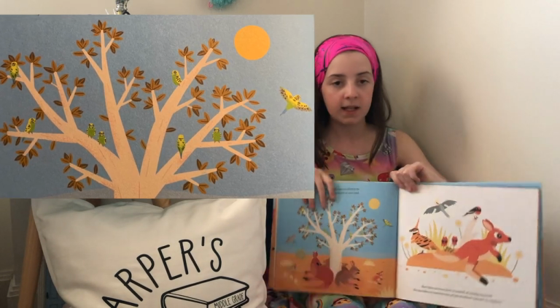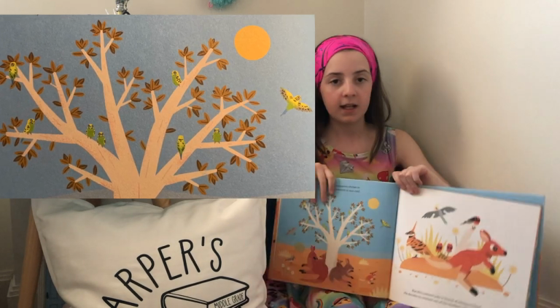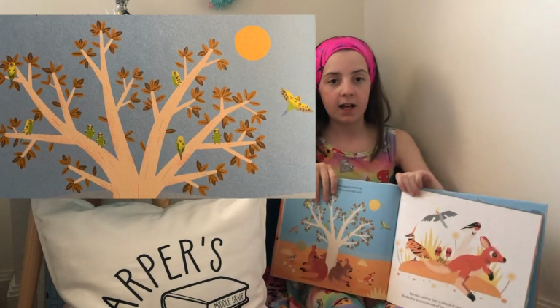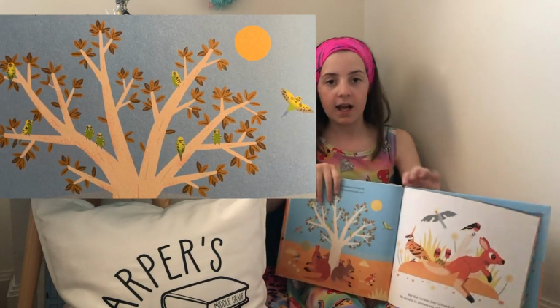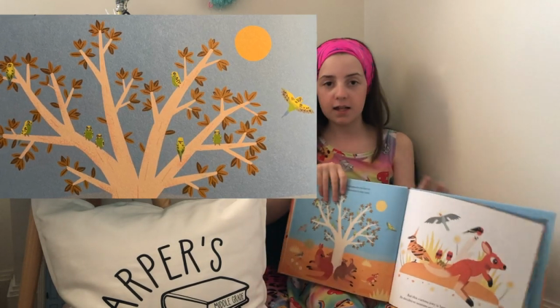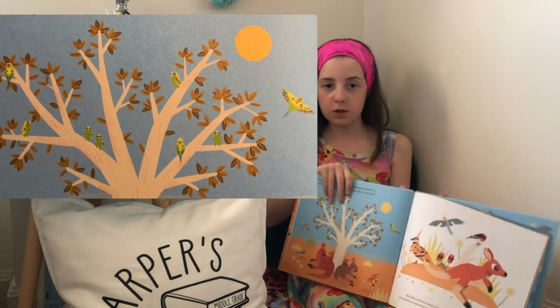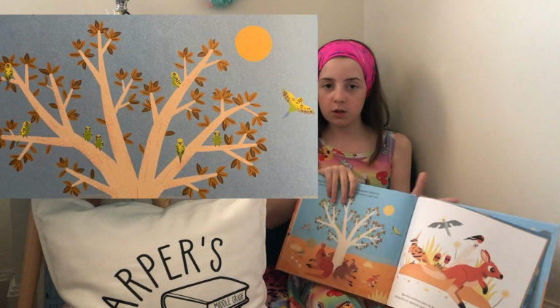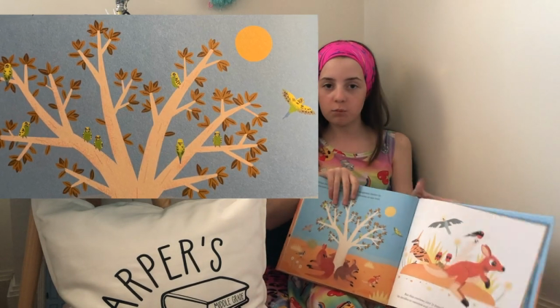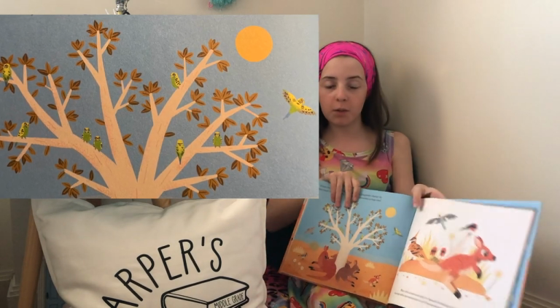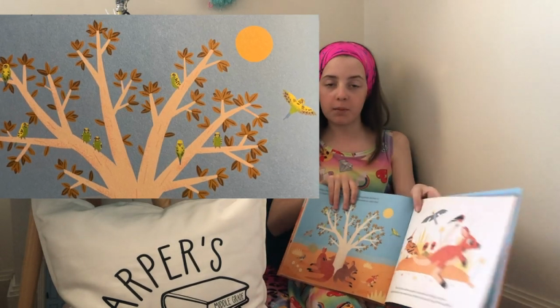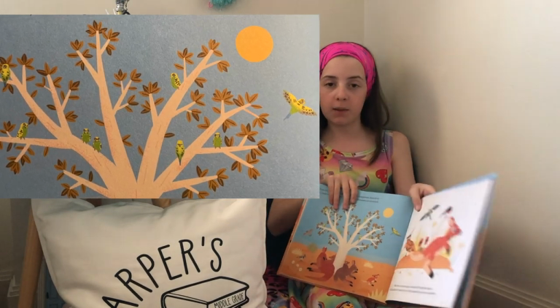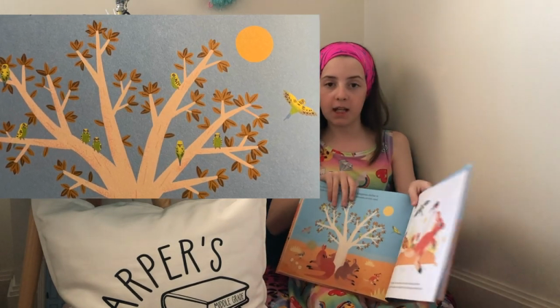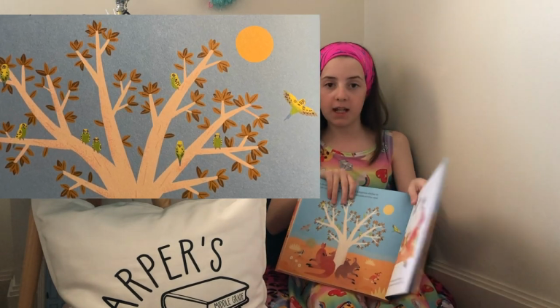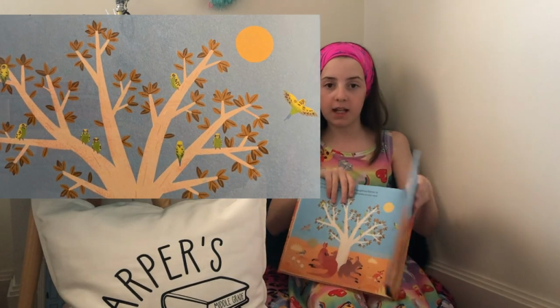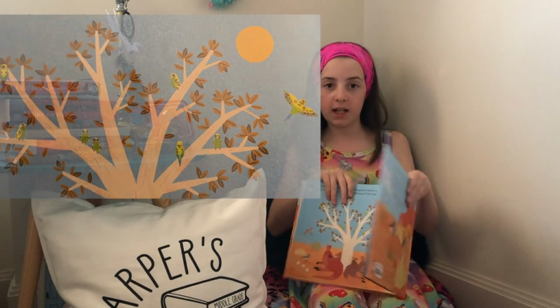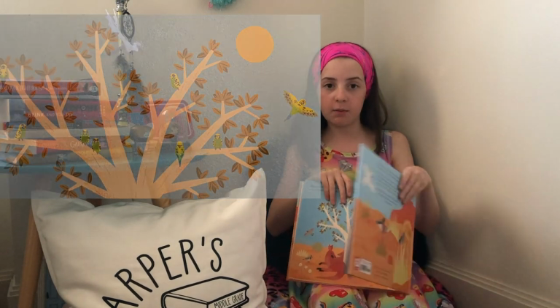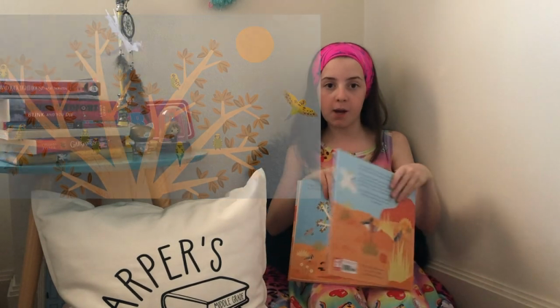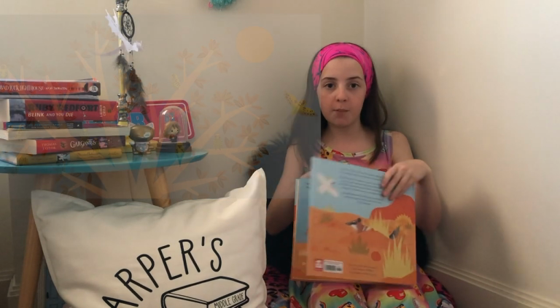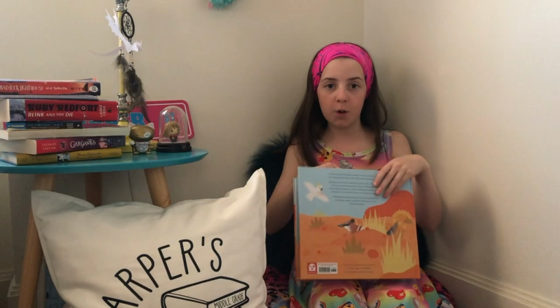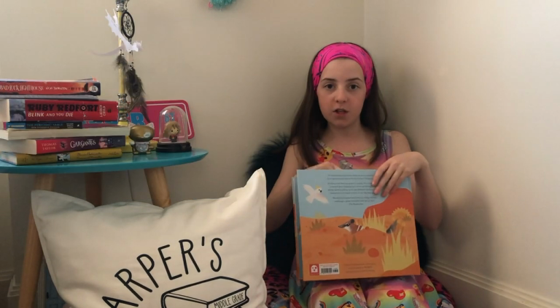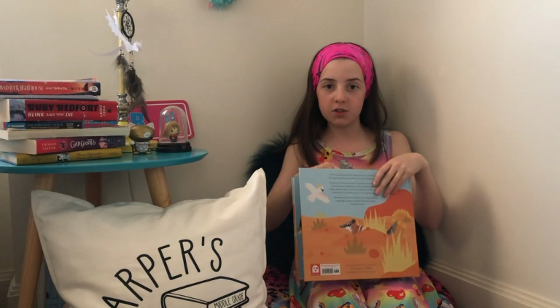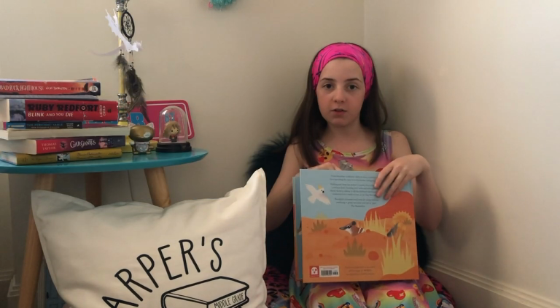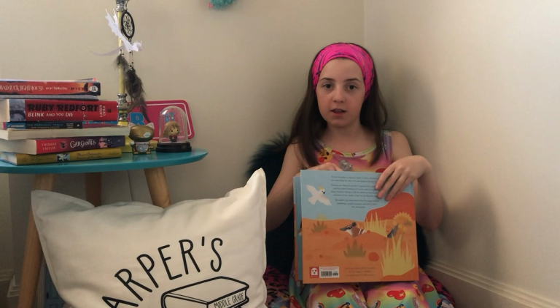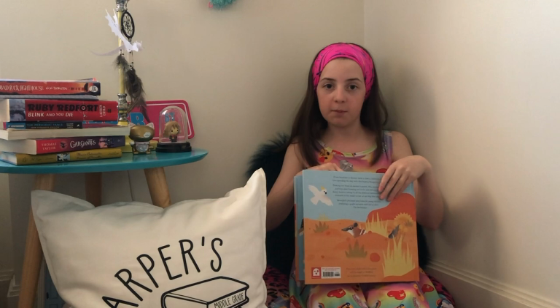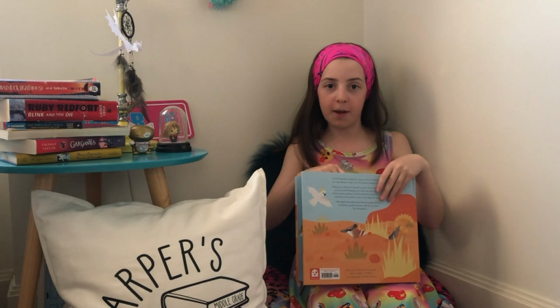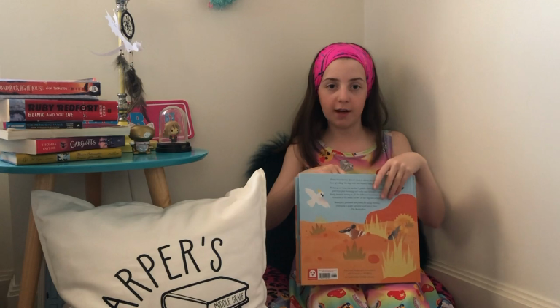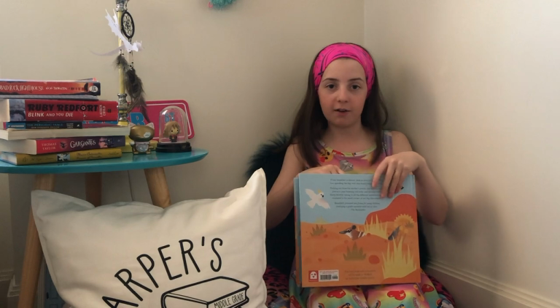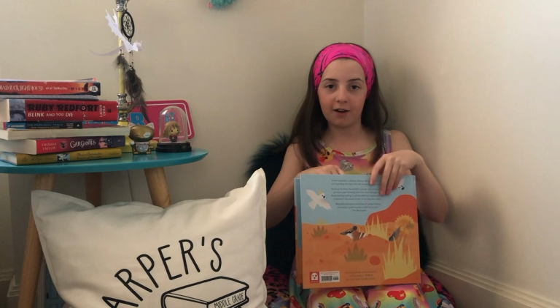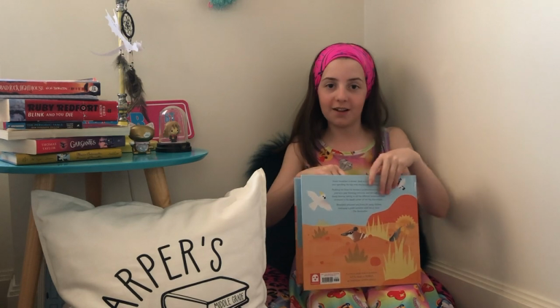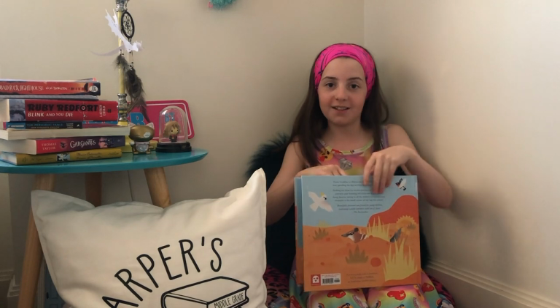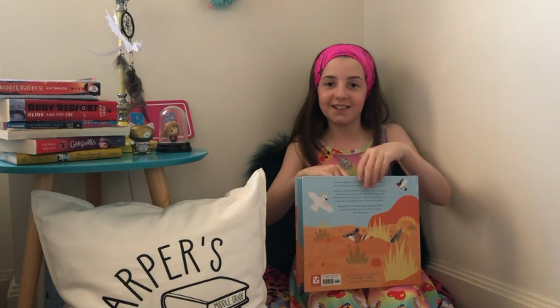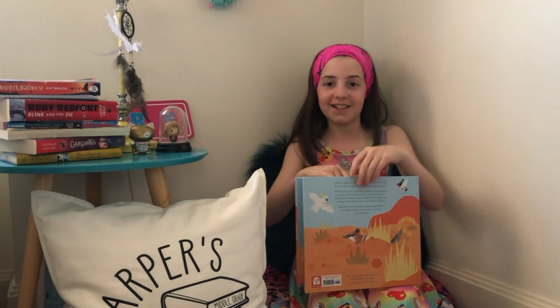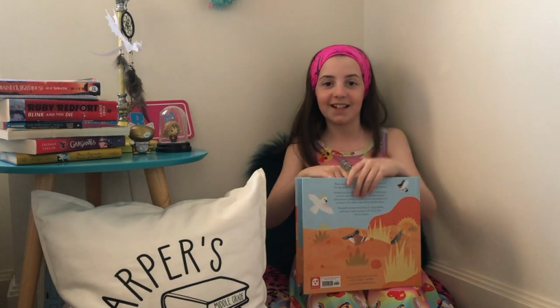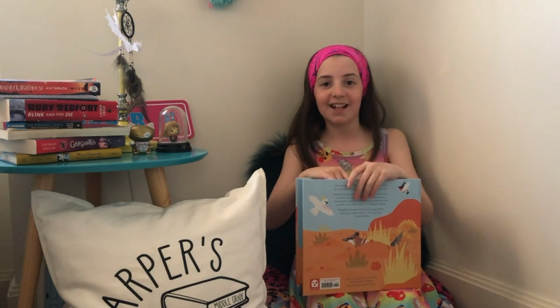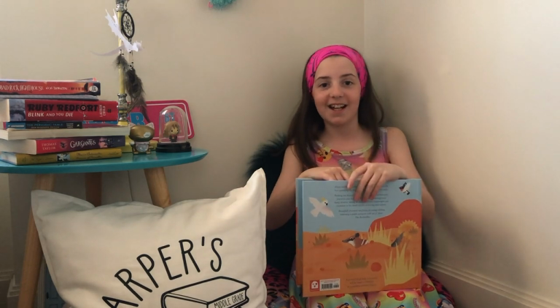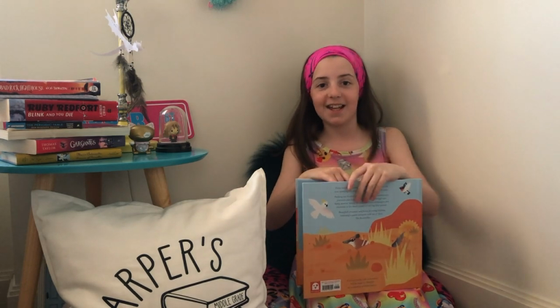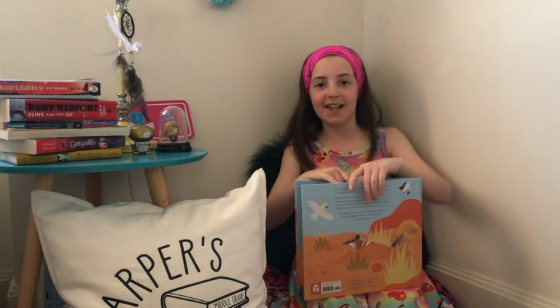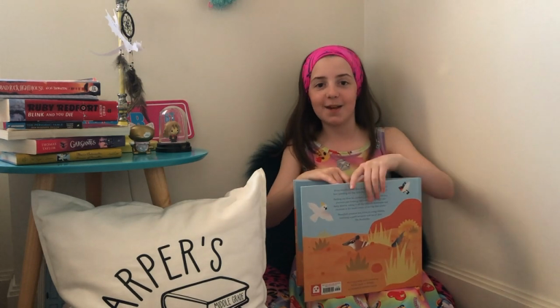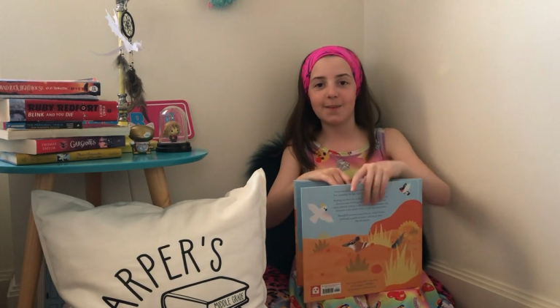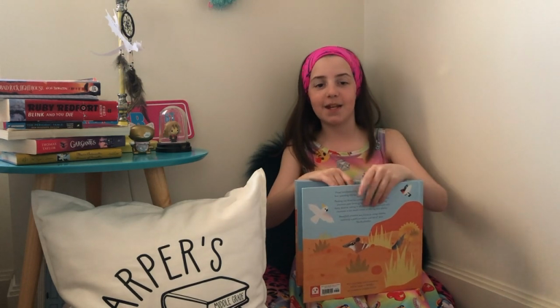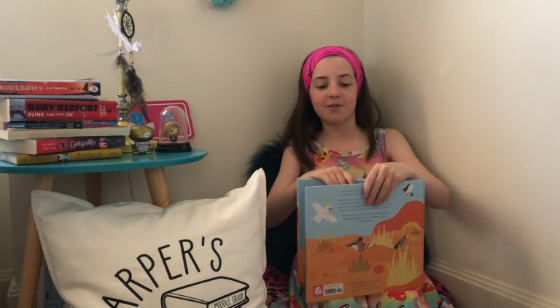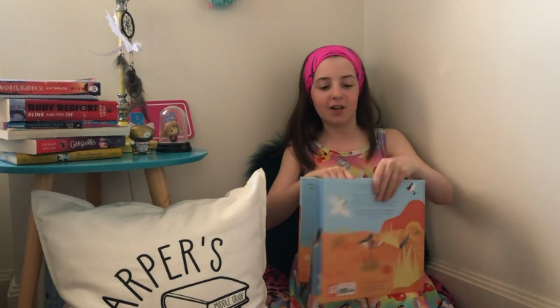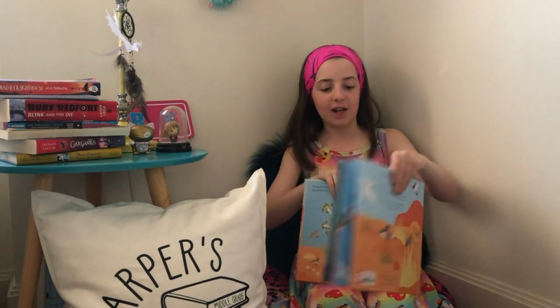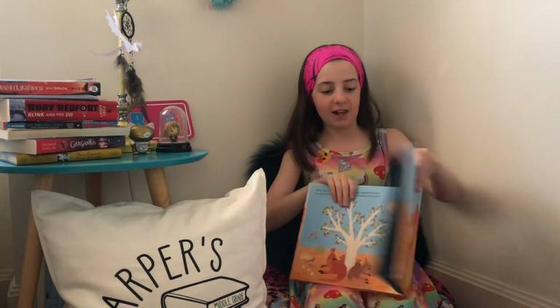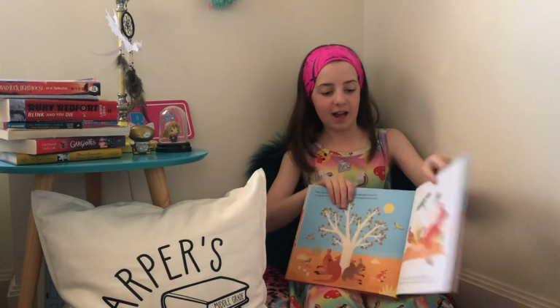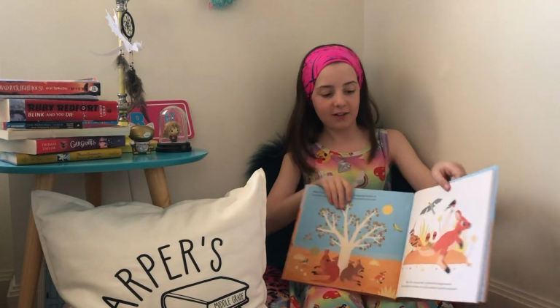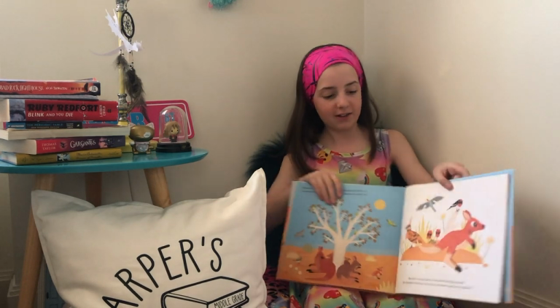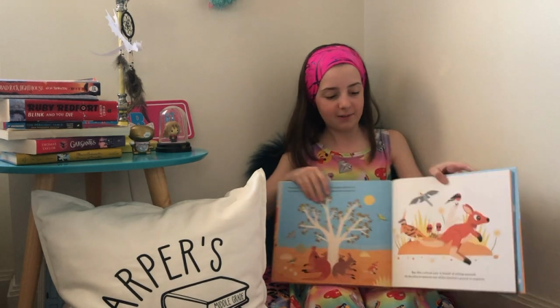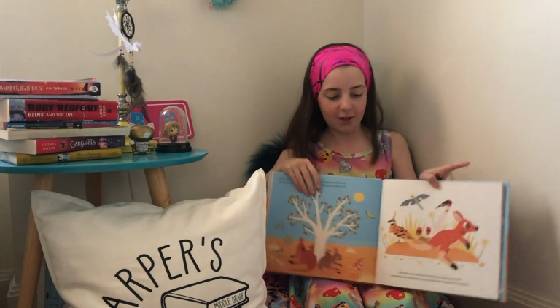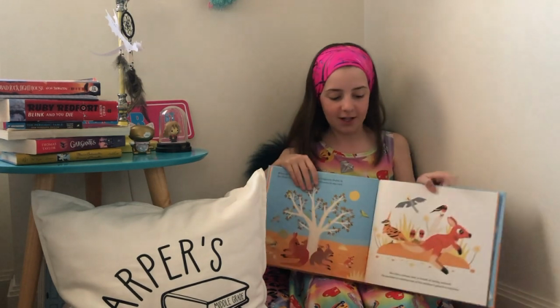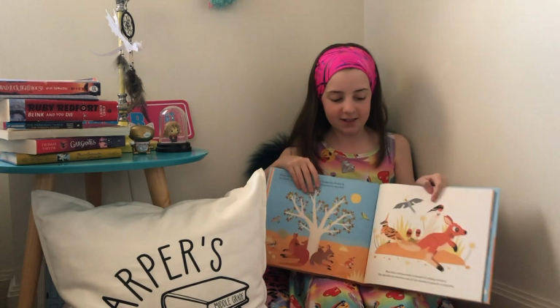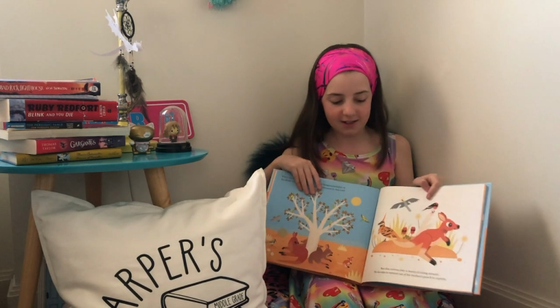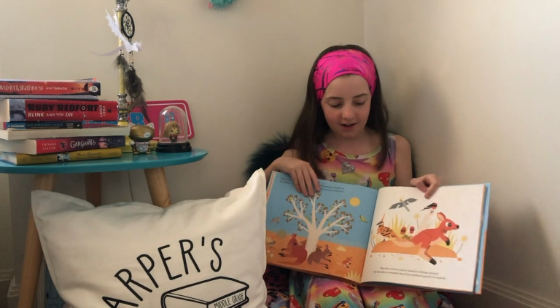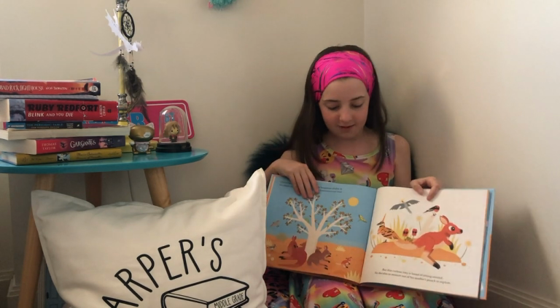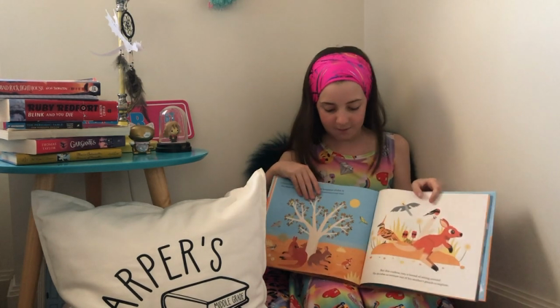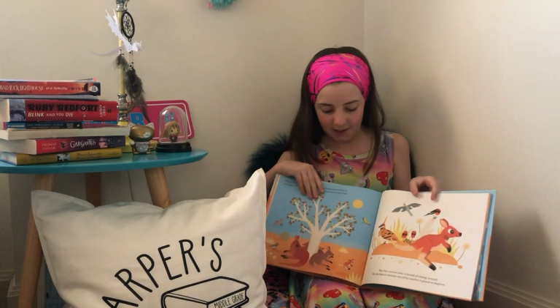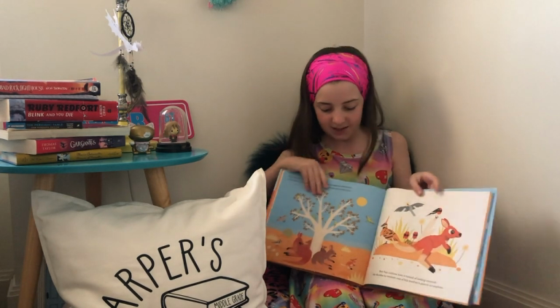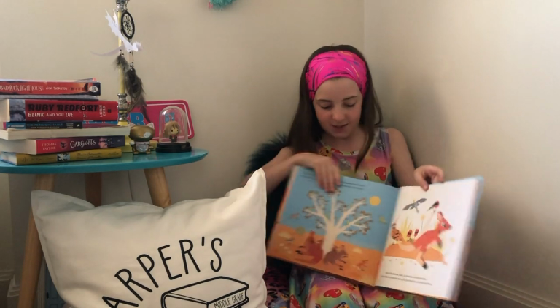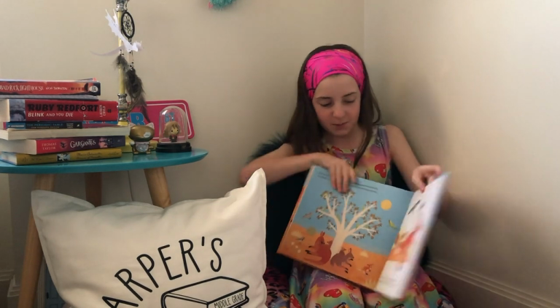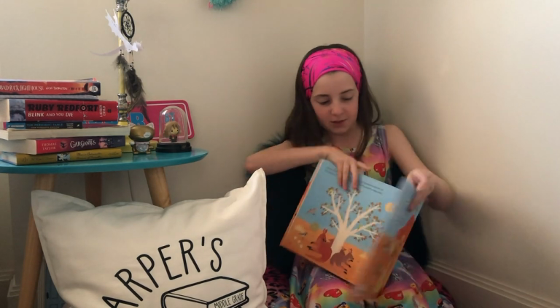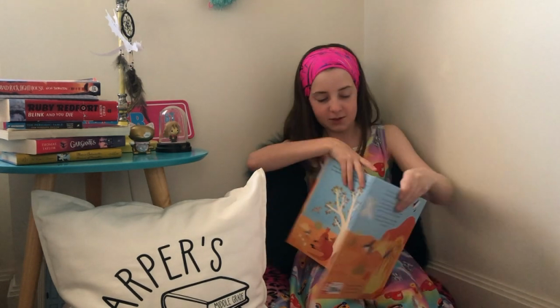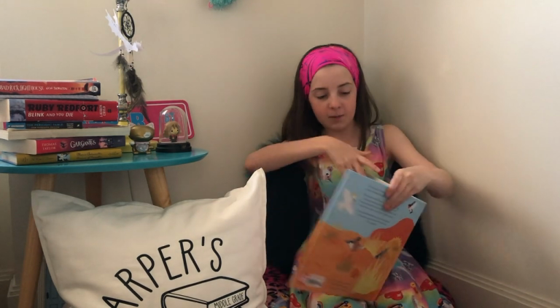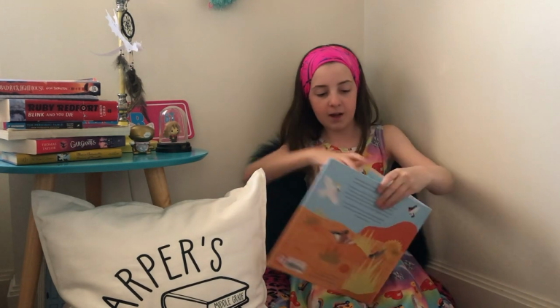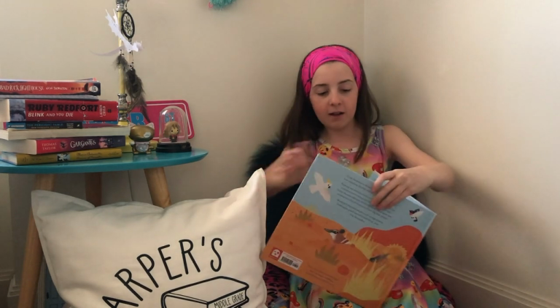As you can probably hear, my birds are in the background and they're being very loud — they're very excited about this book as well!